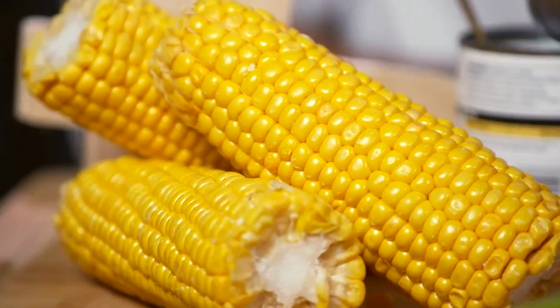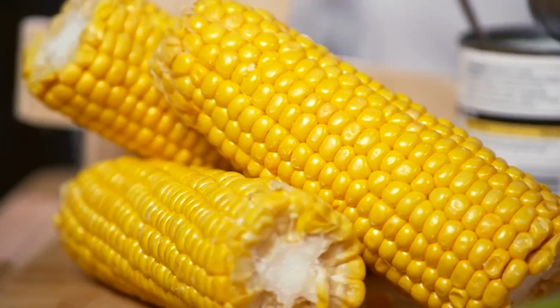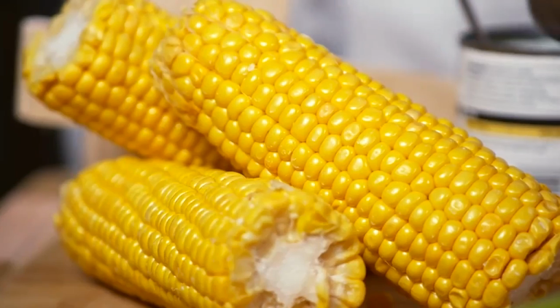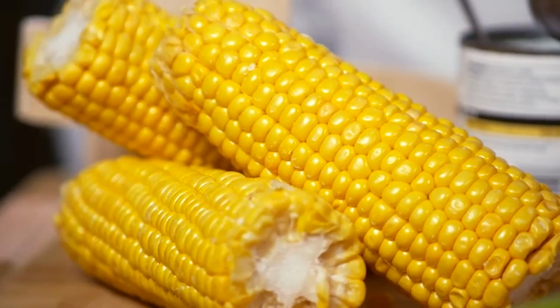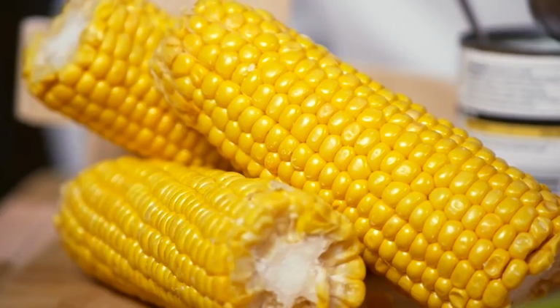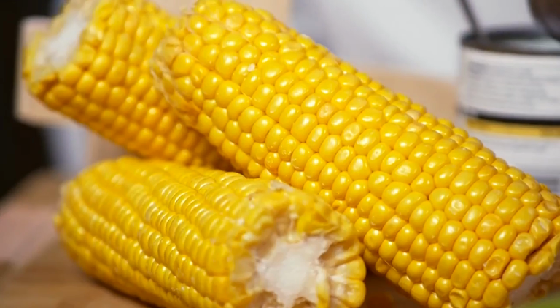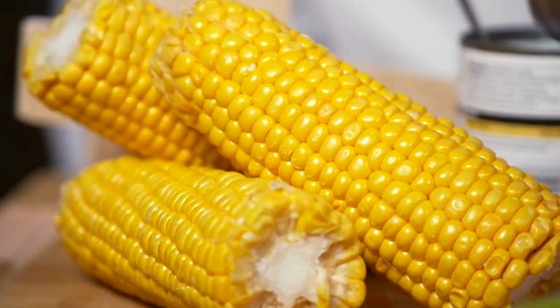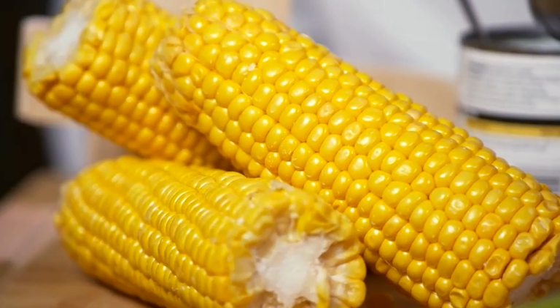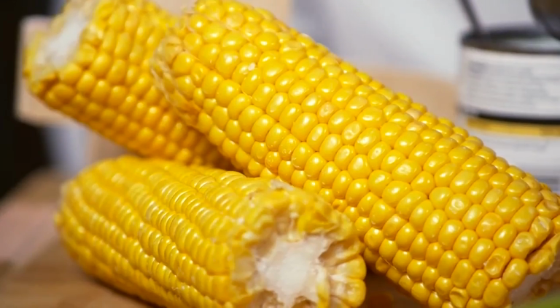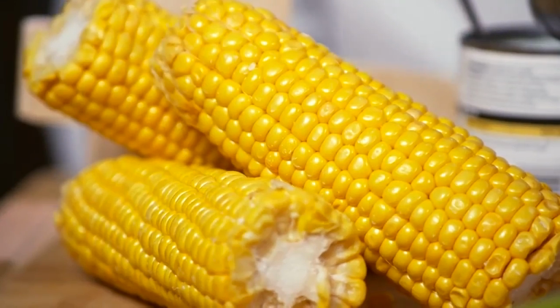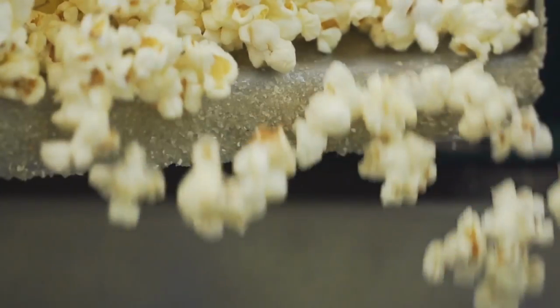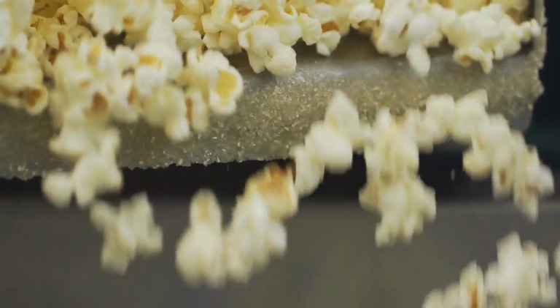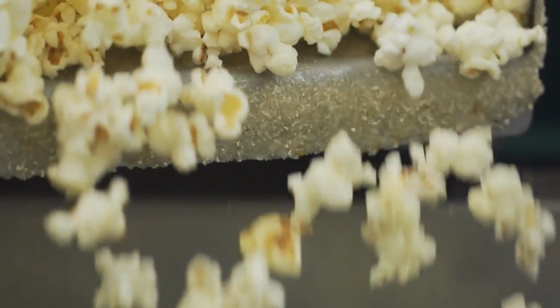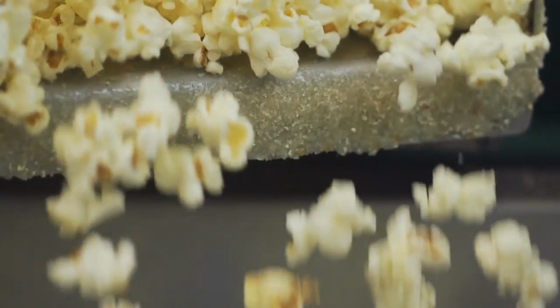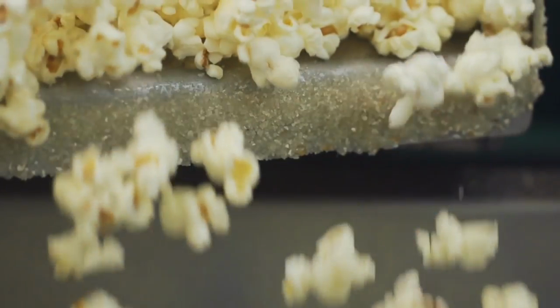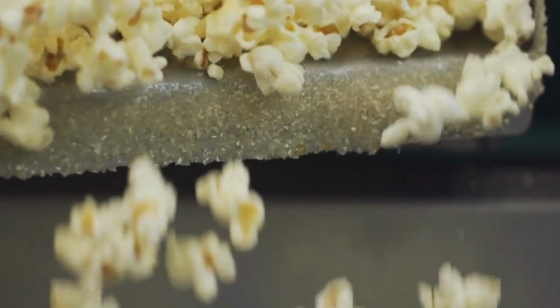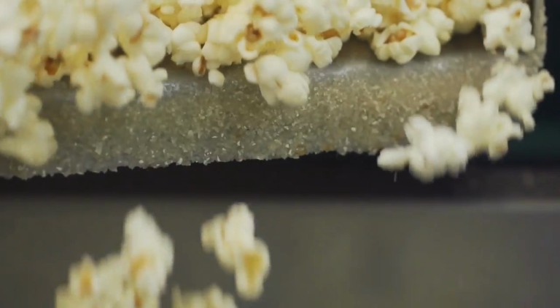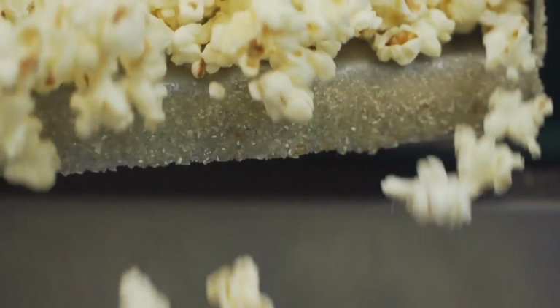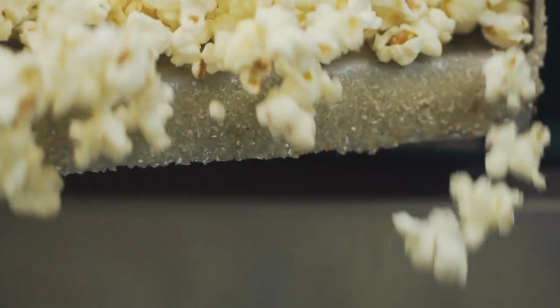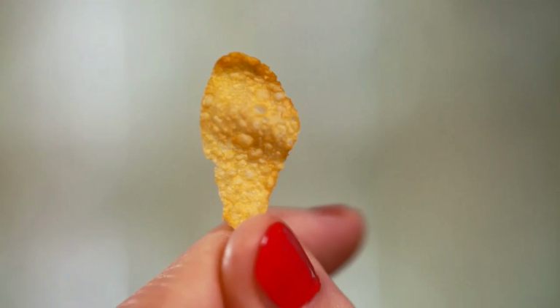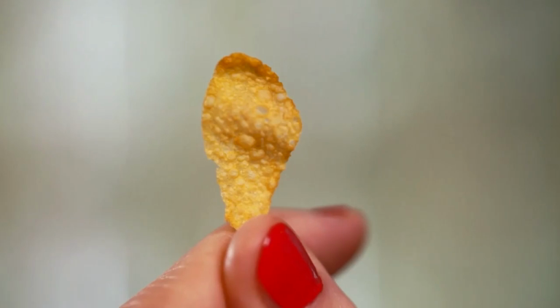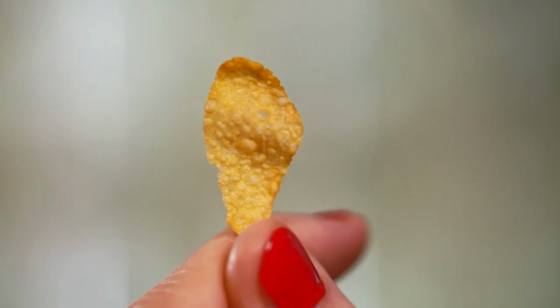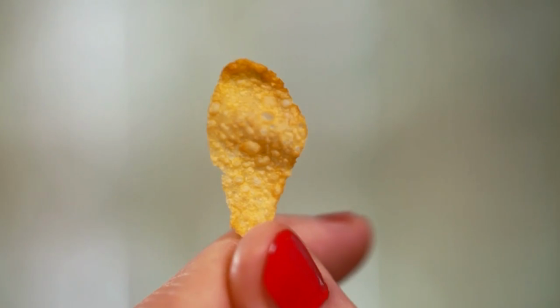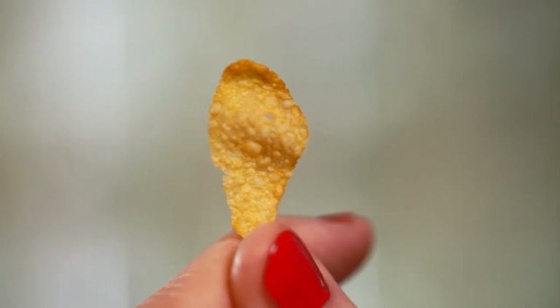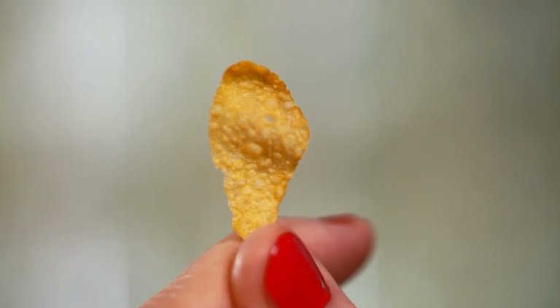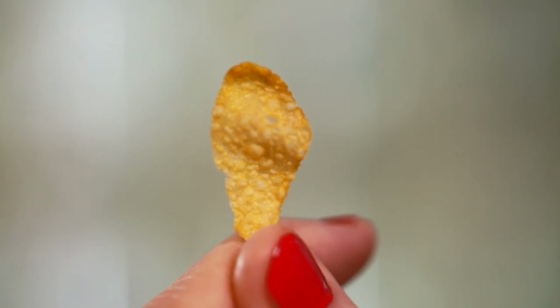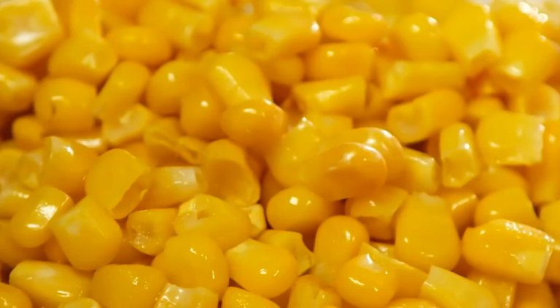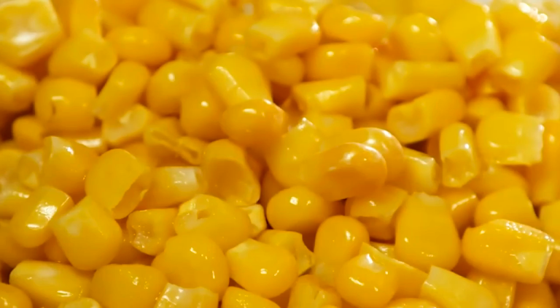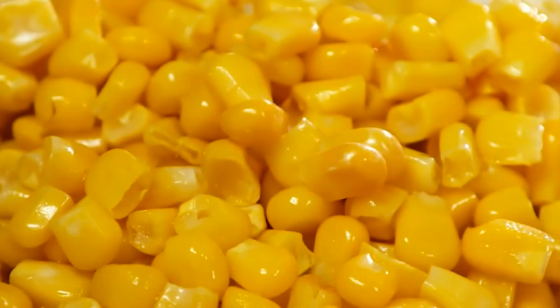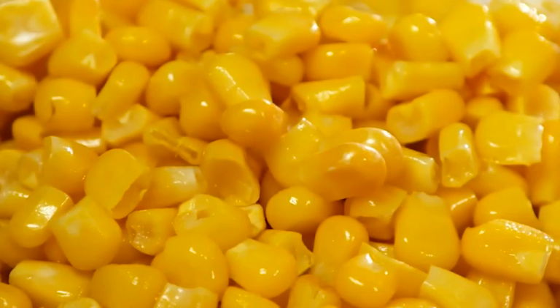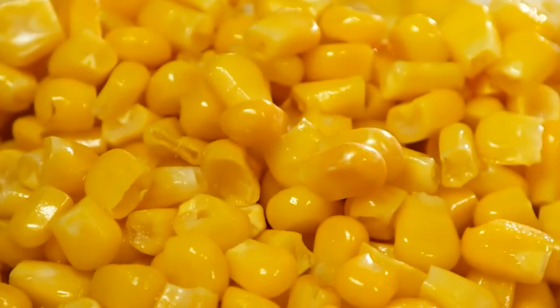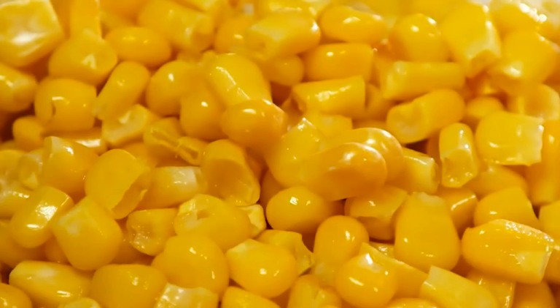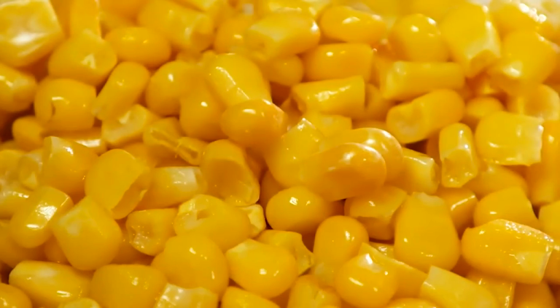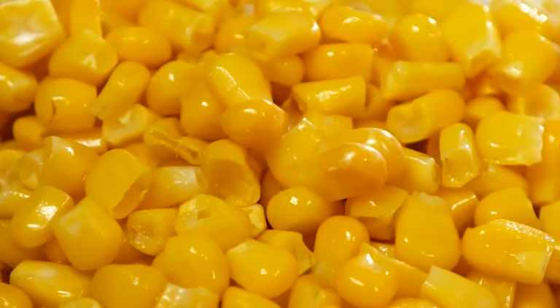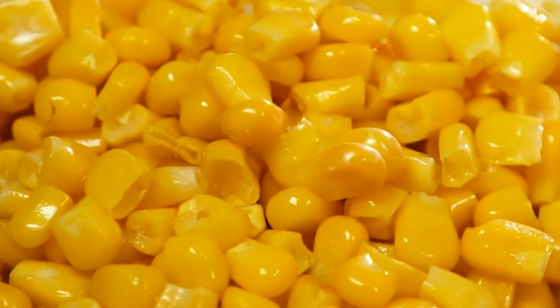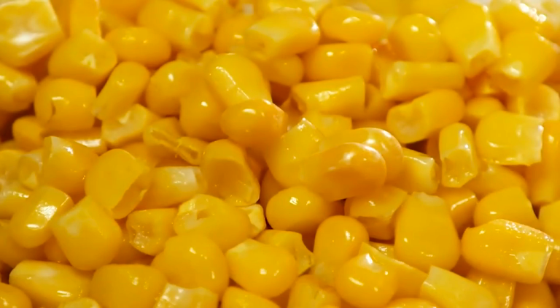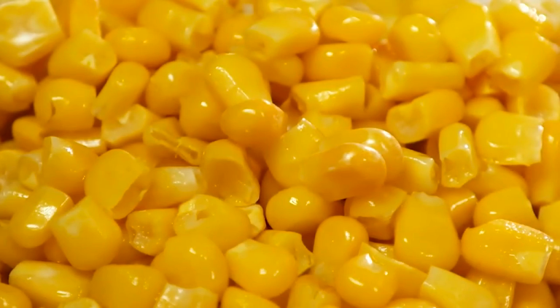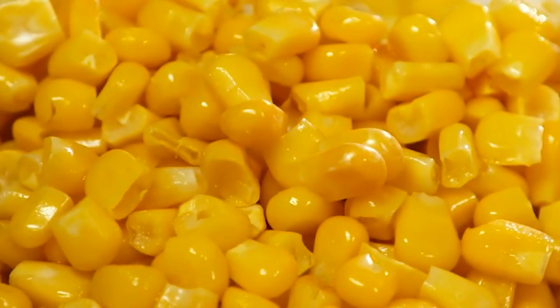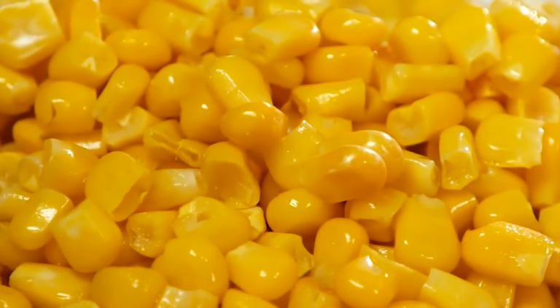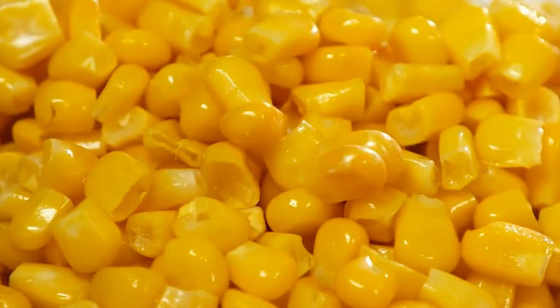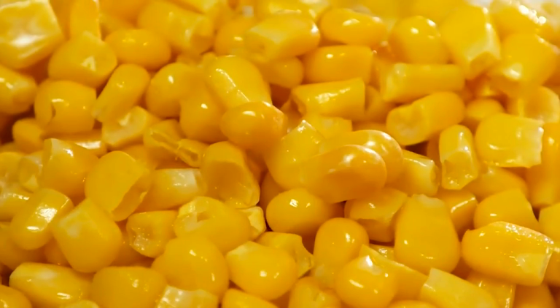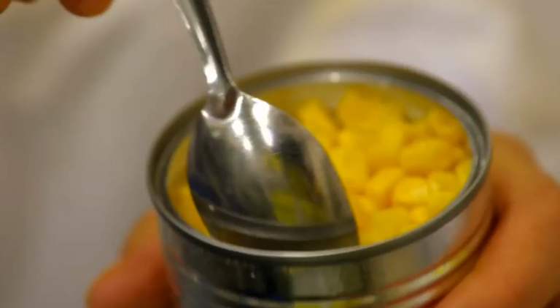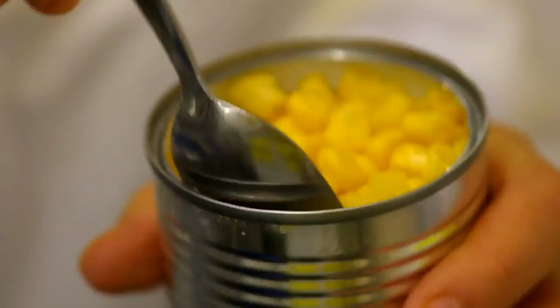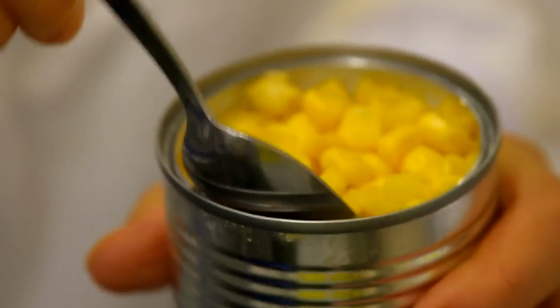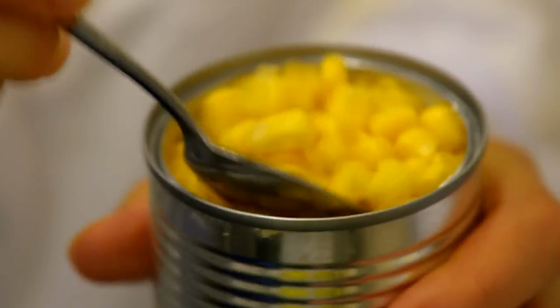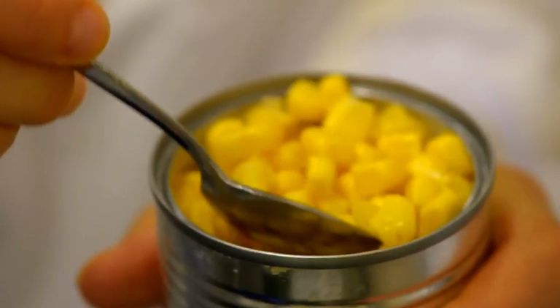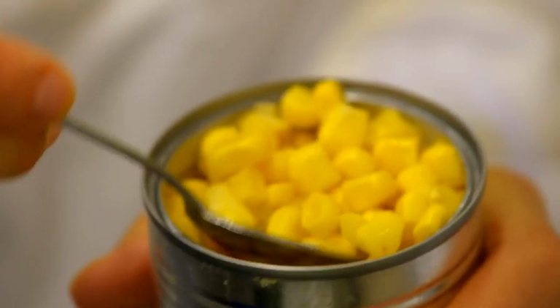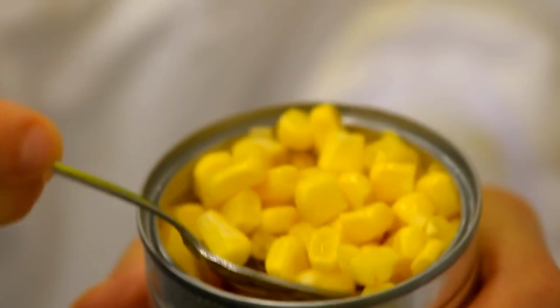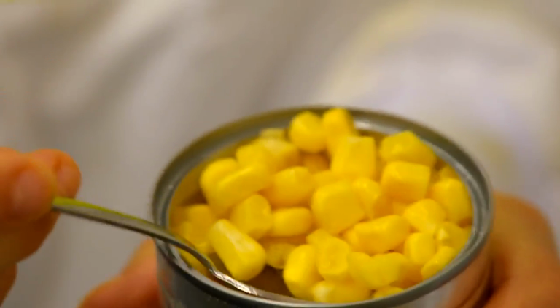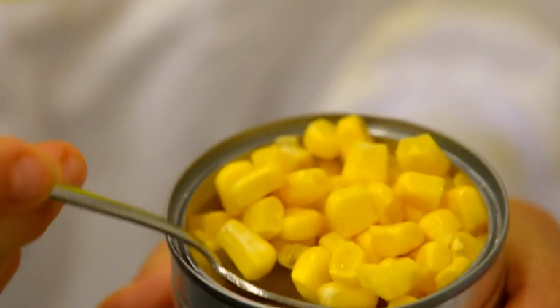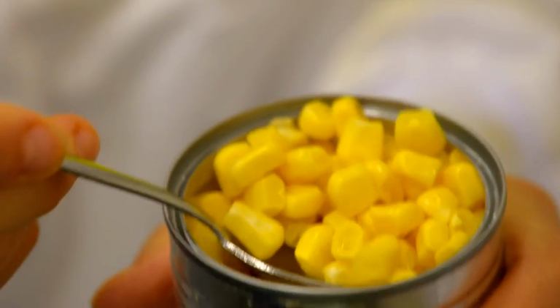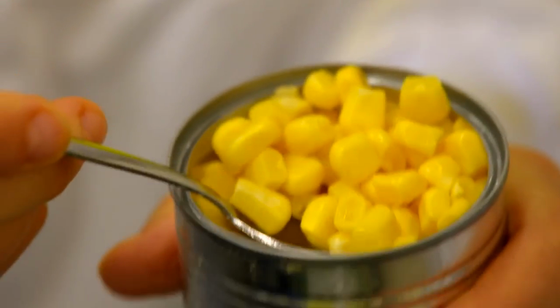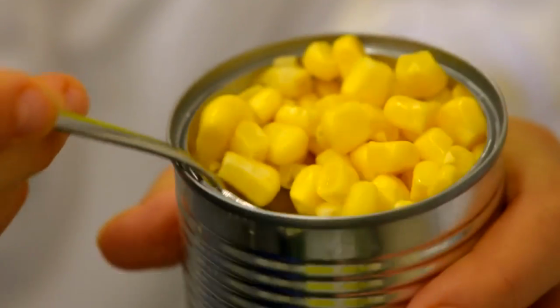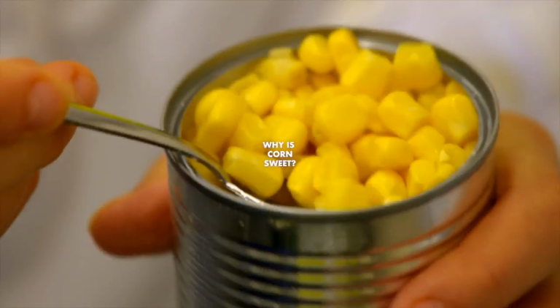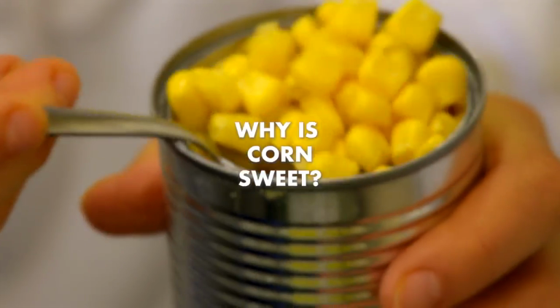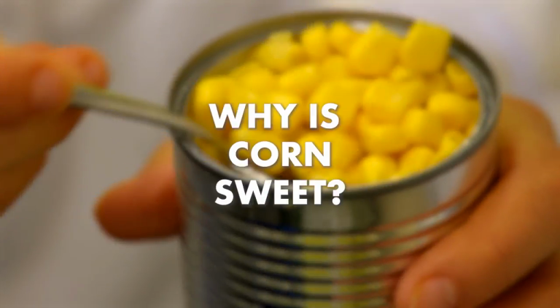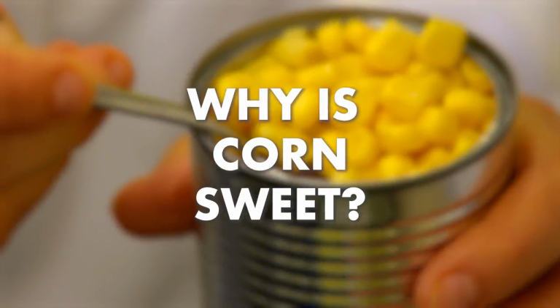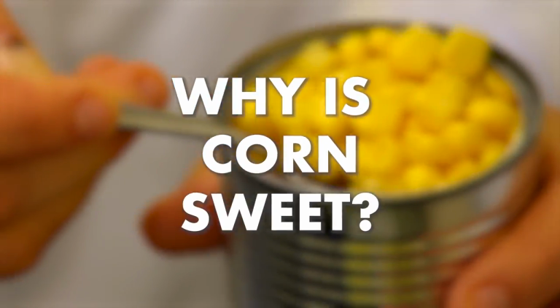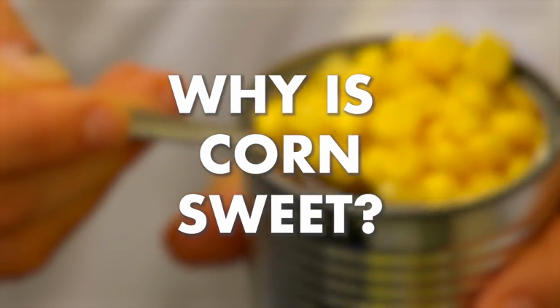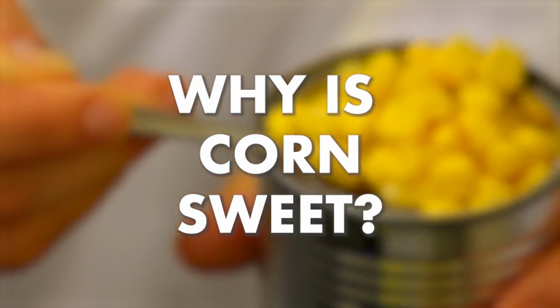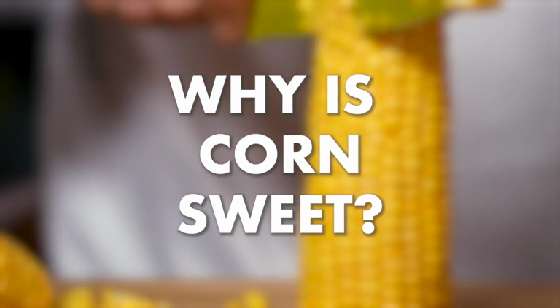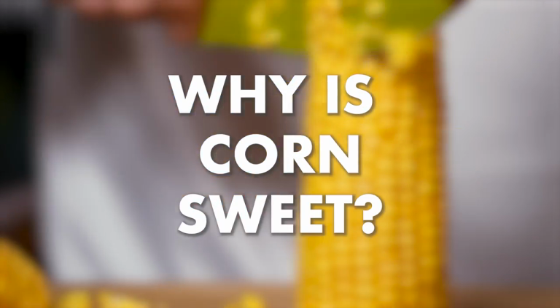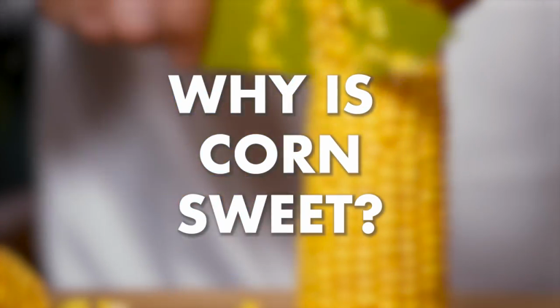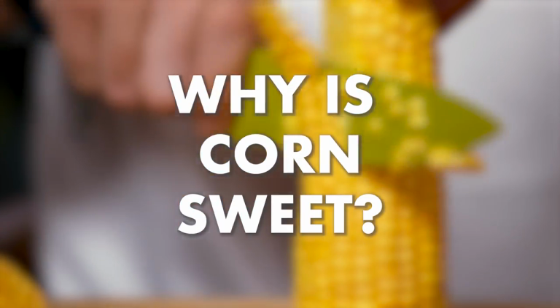It's corn. It comes popped, in flakes or straight off the cob. But have you ever wondered how corn gets its sweetness?